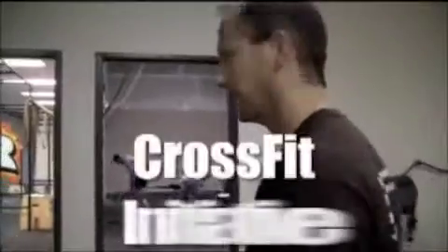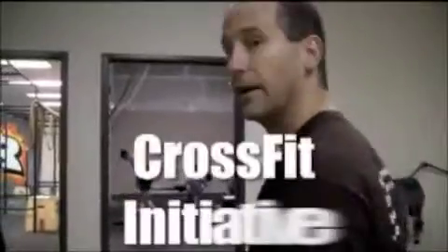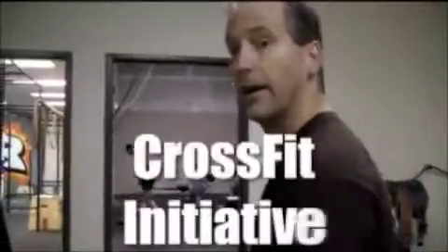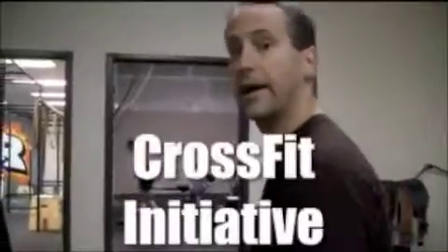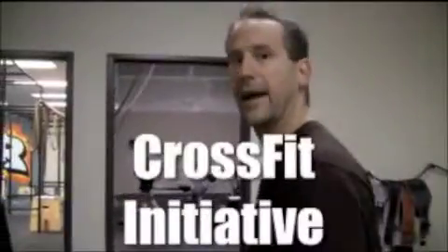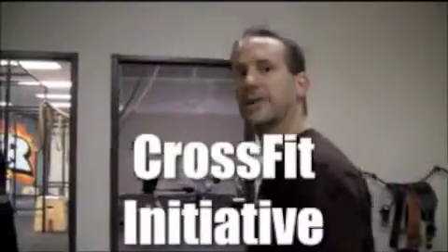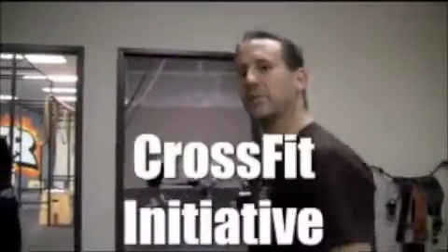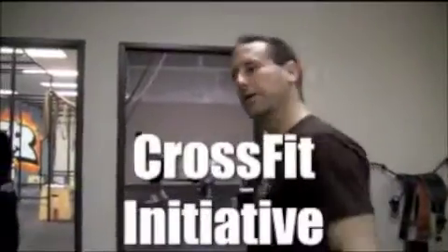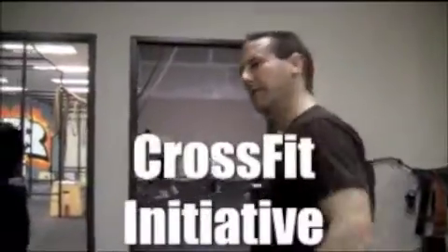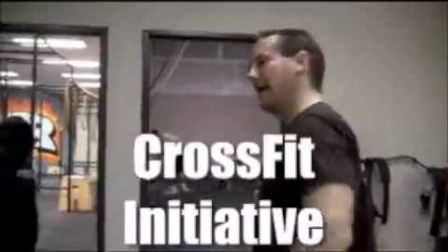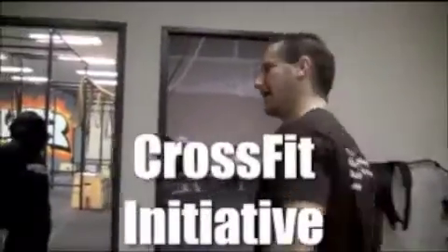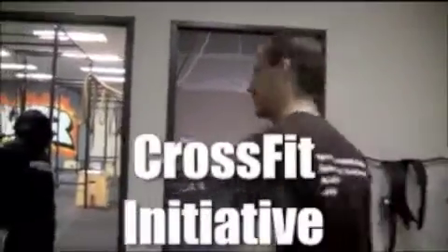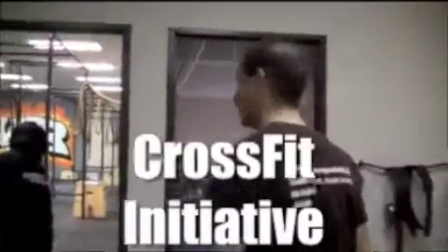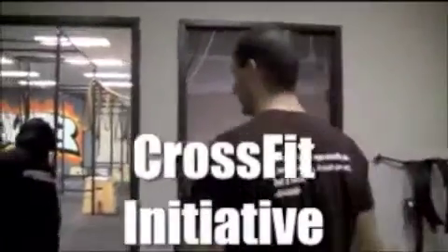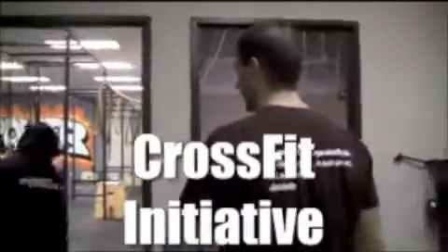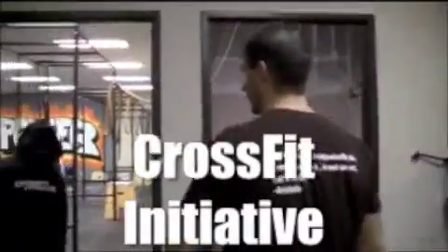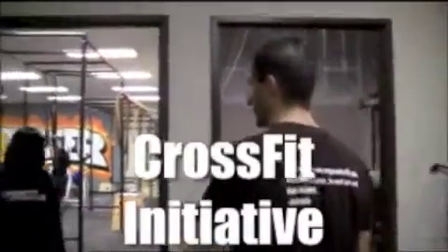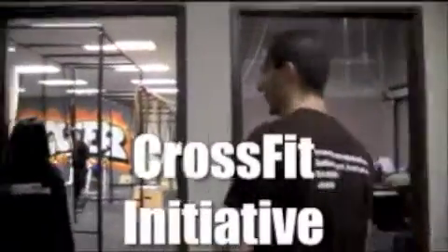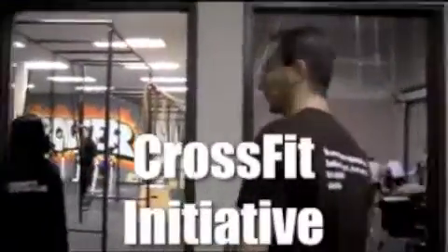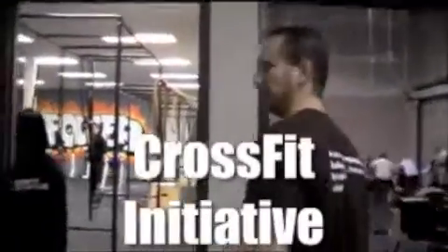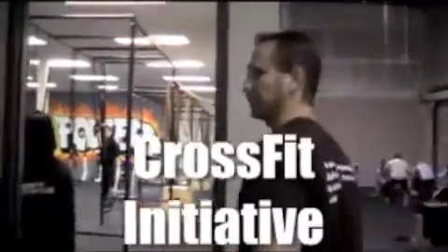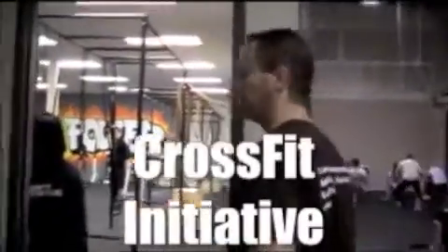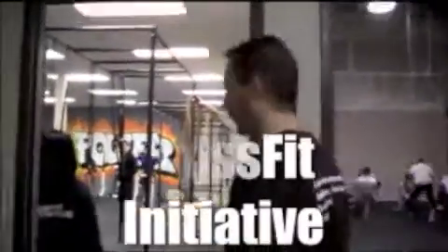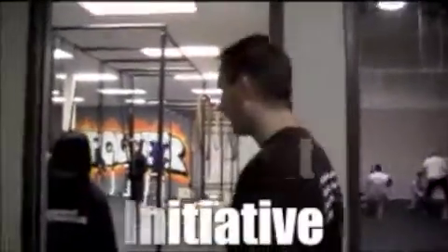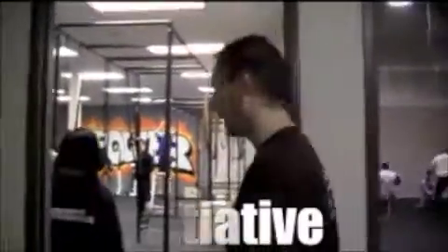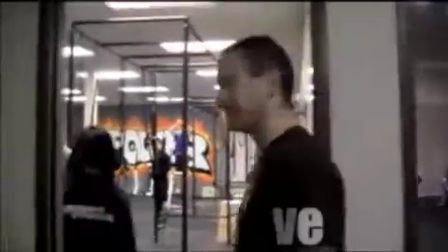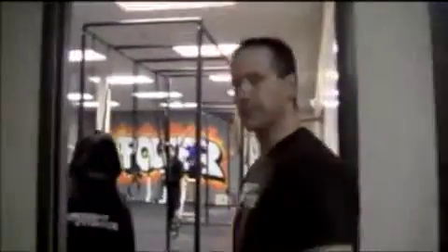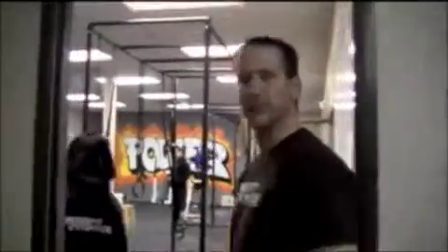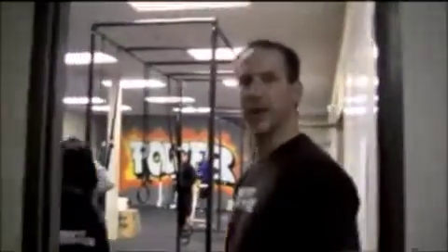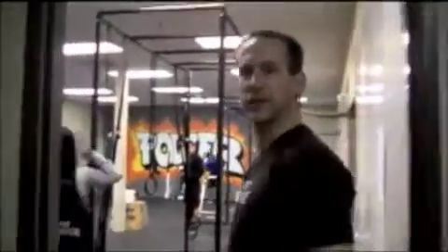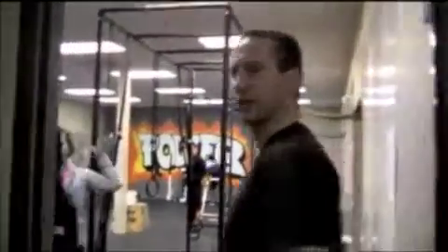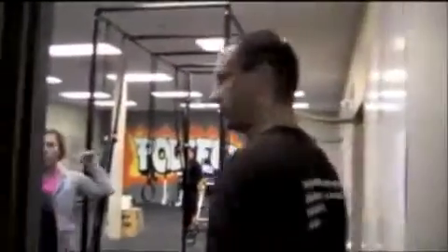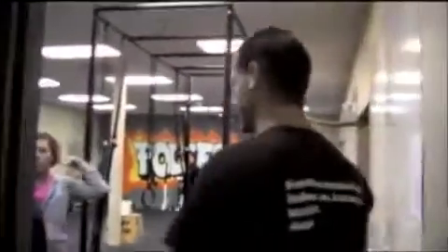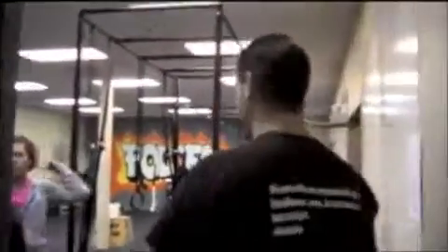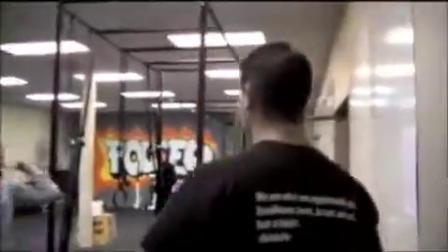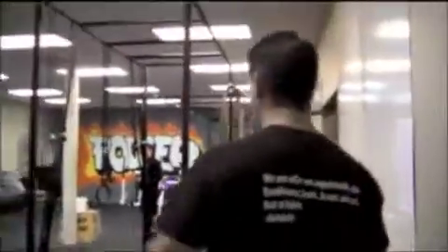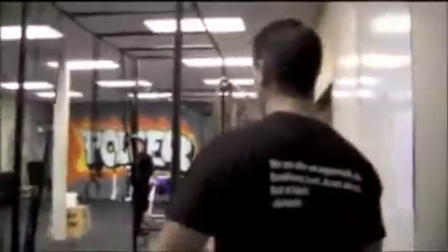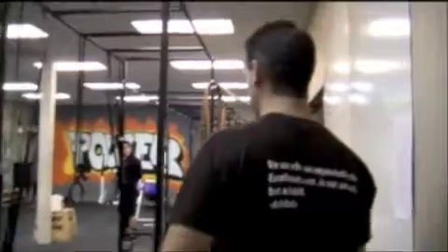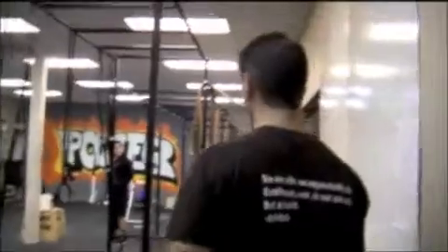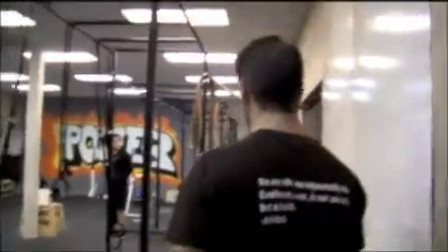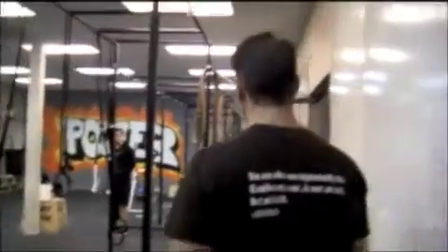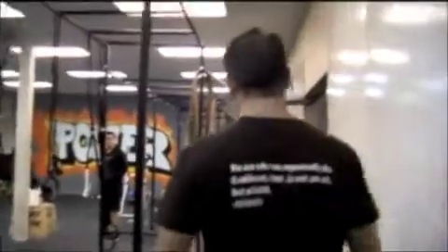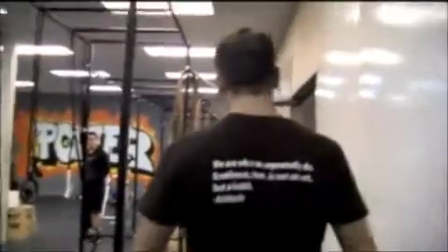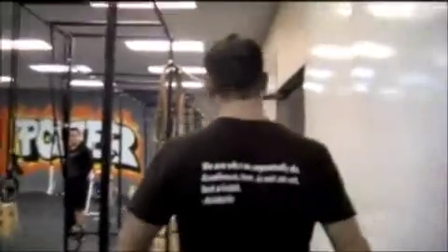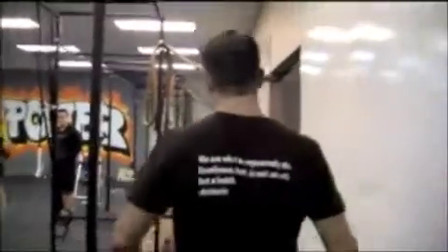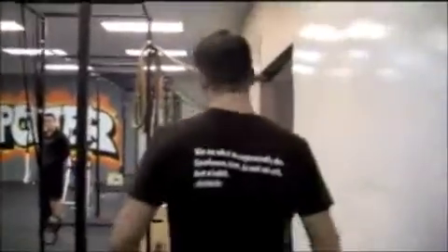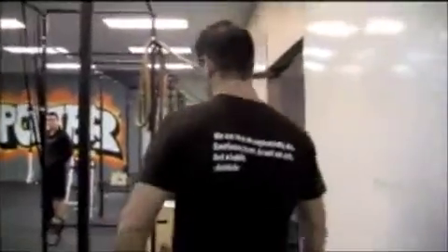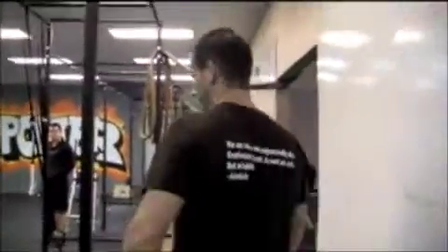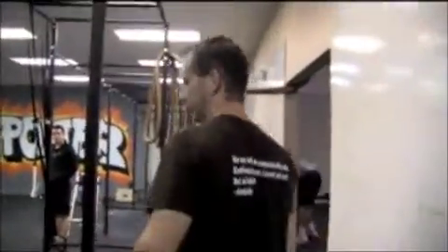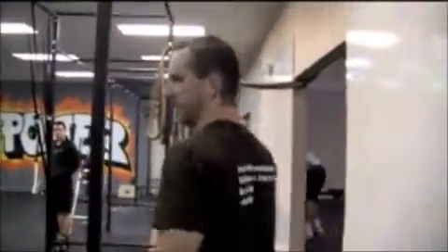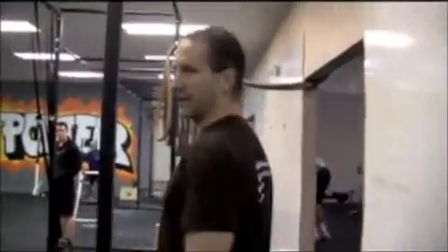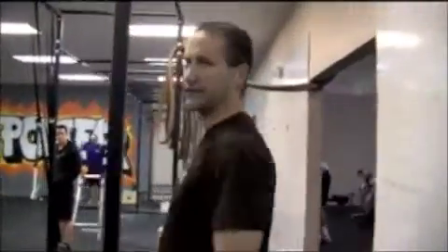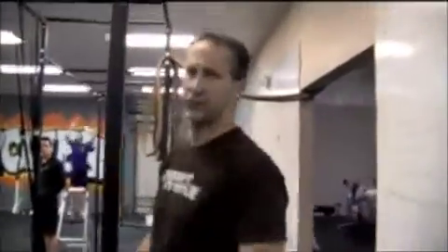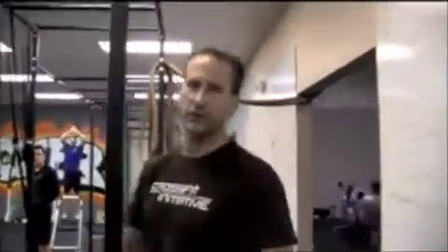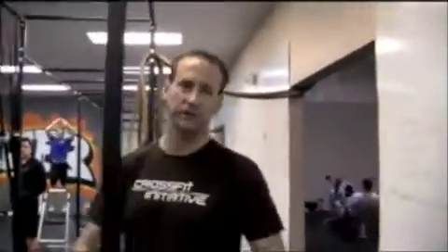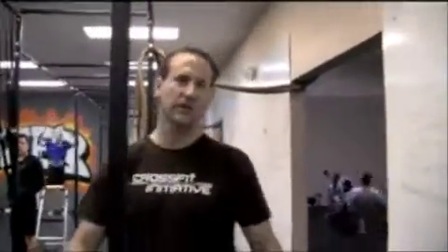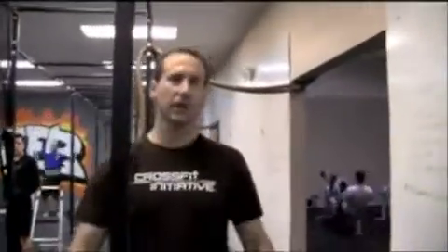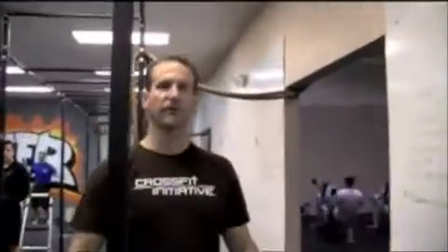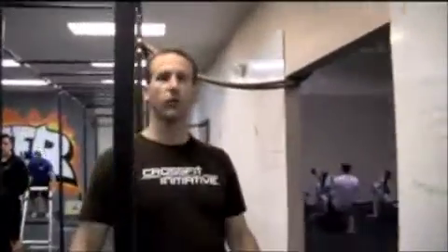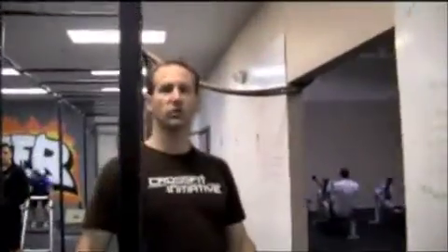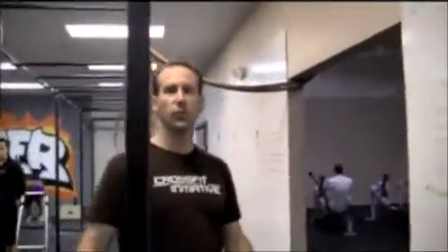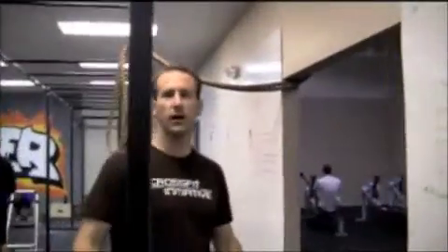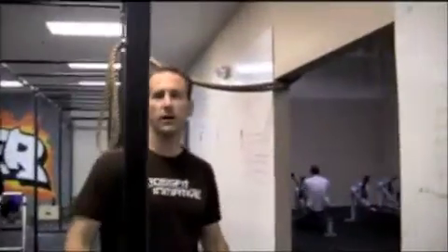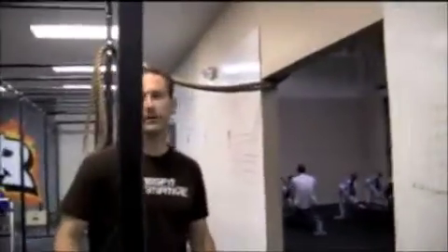All right guys, welcome back. Today we're going to do a workout from the sectionals from last year. It's the Air Force WOD.